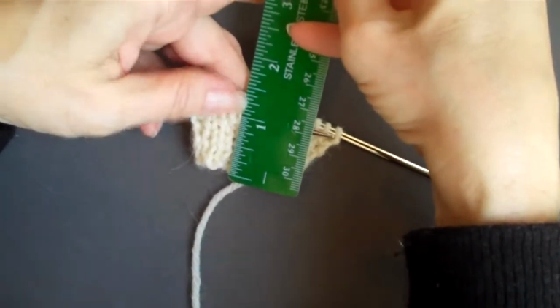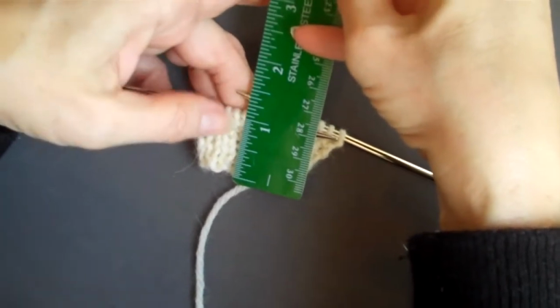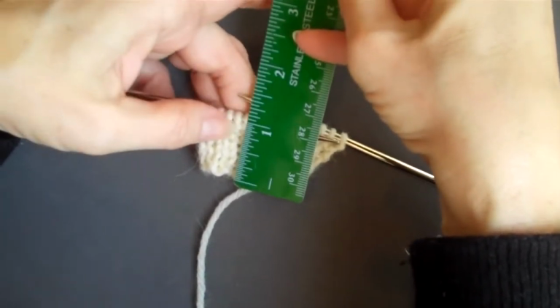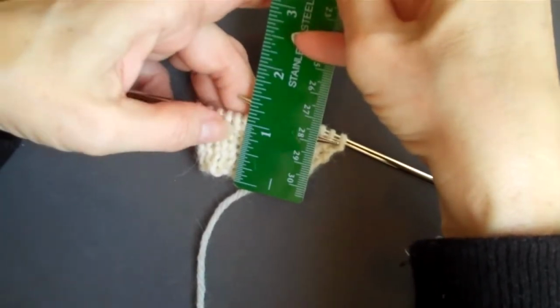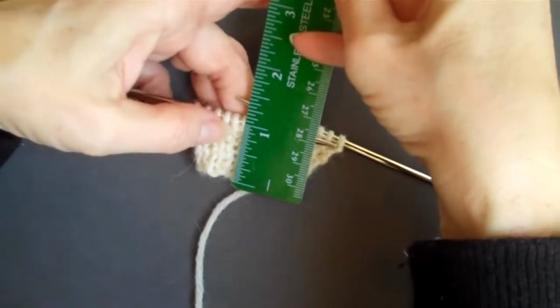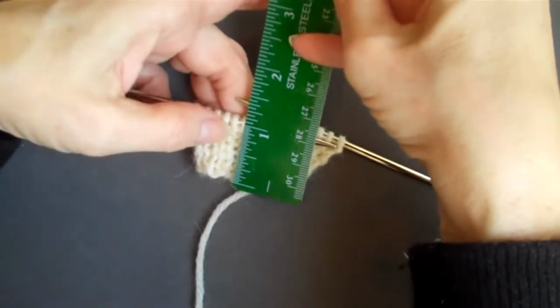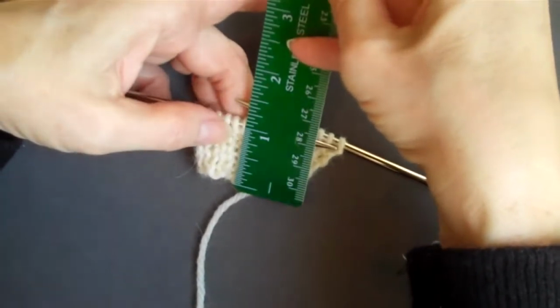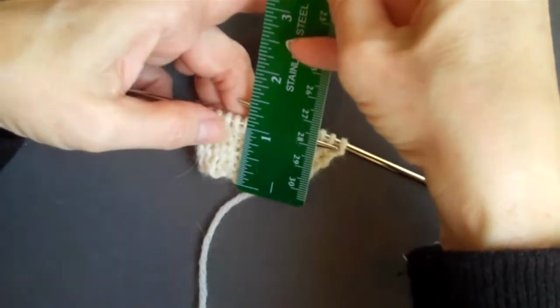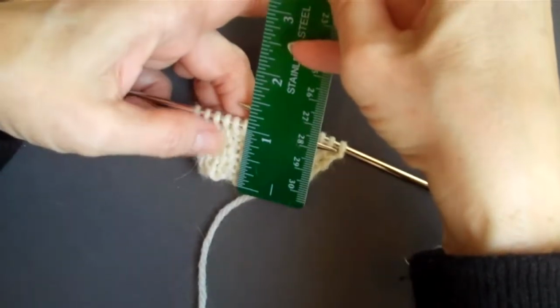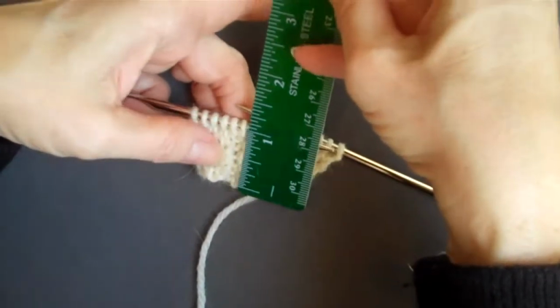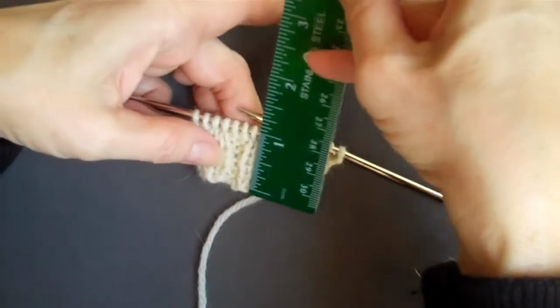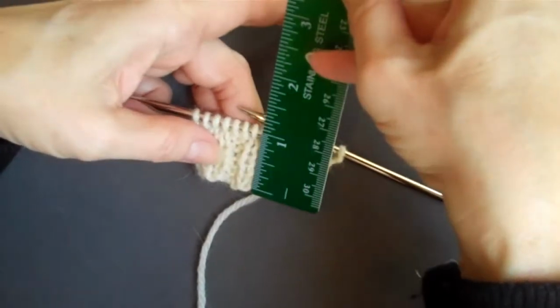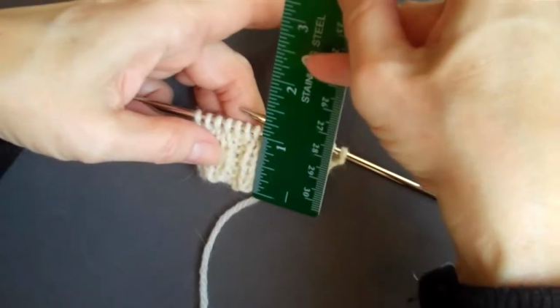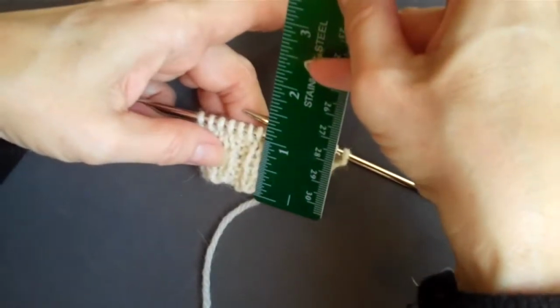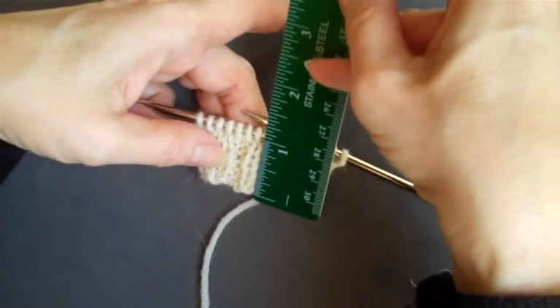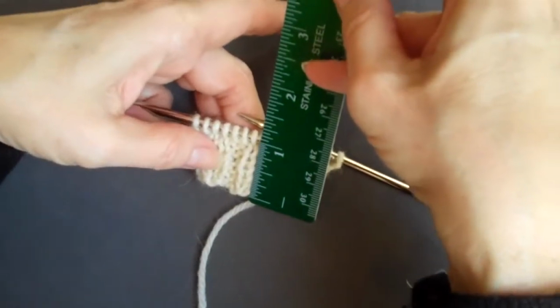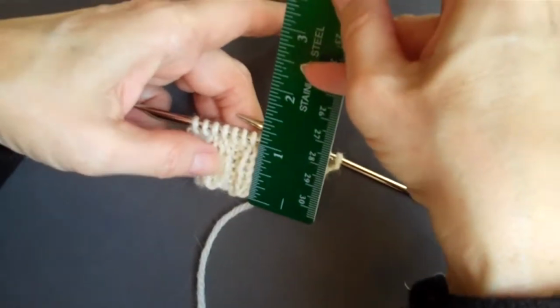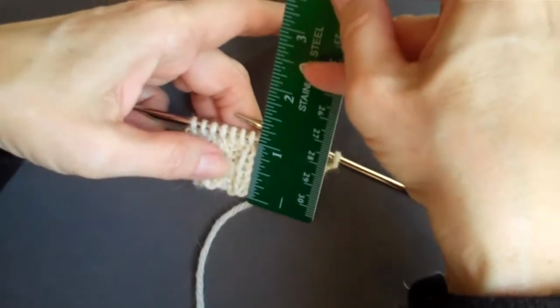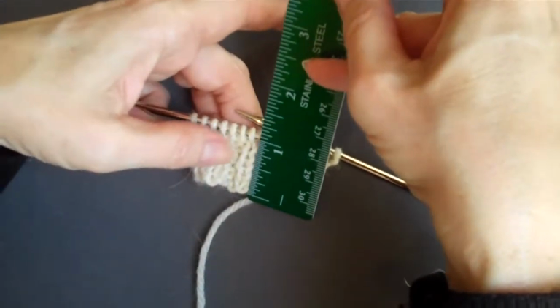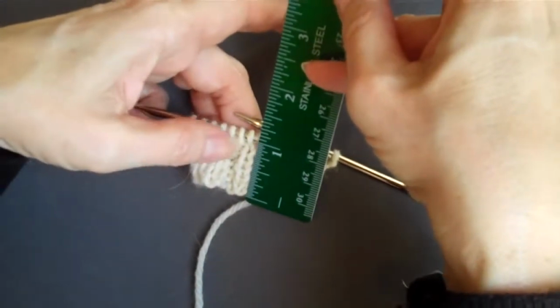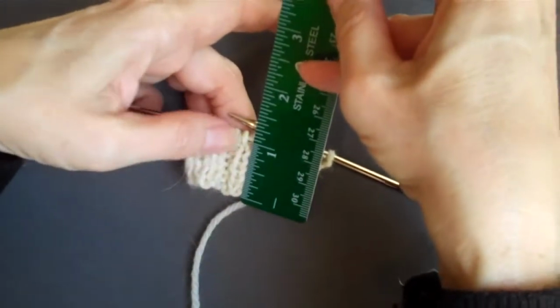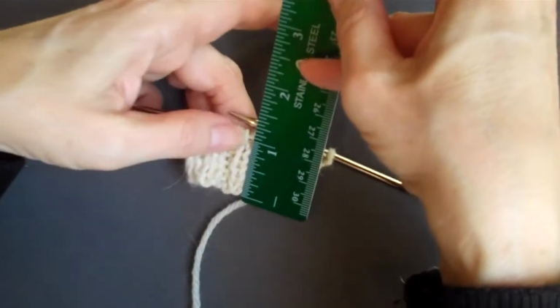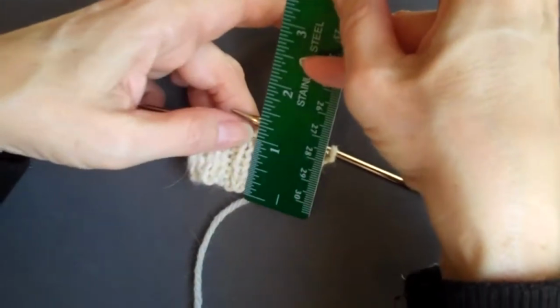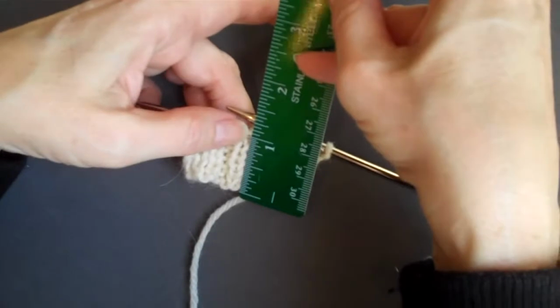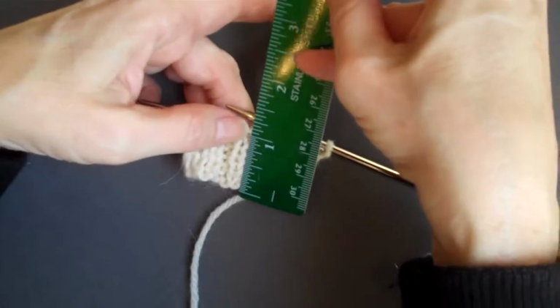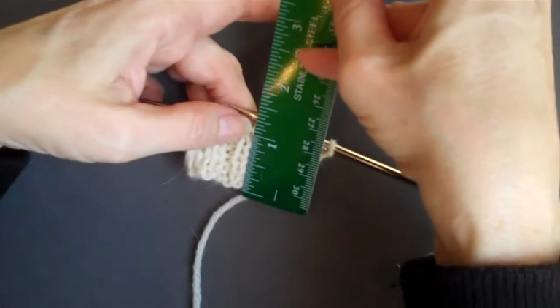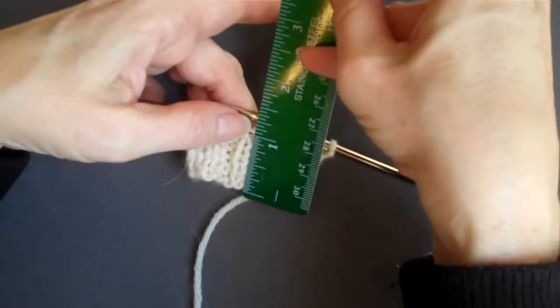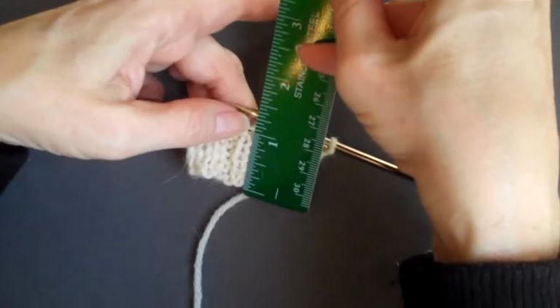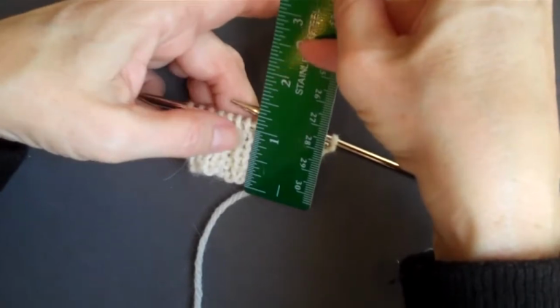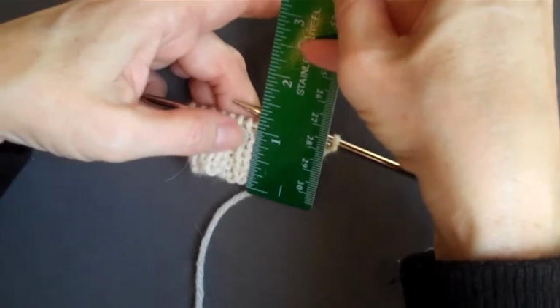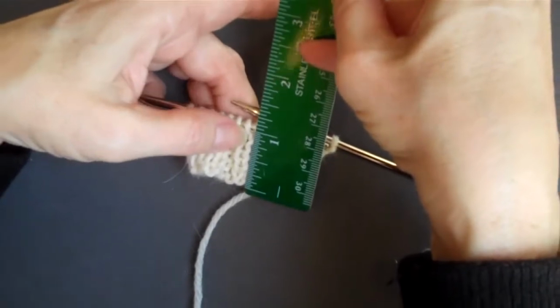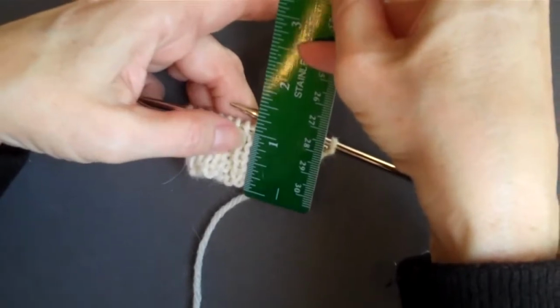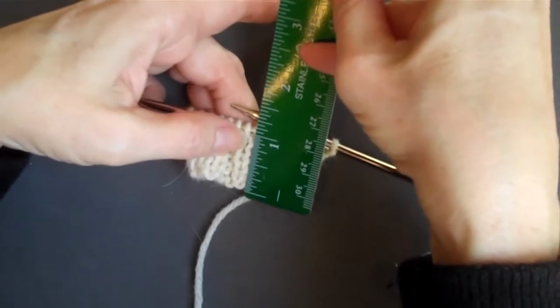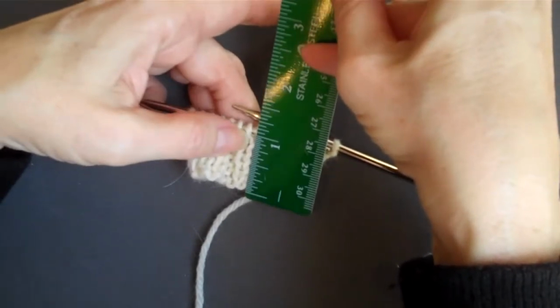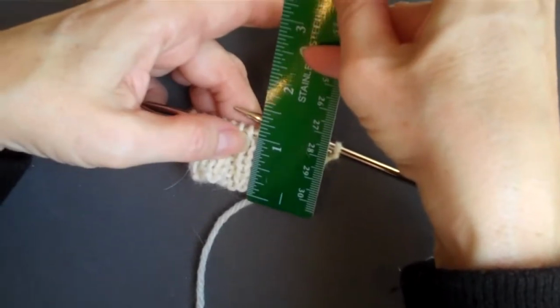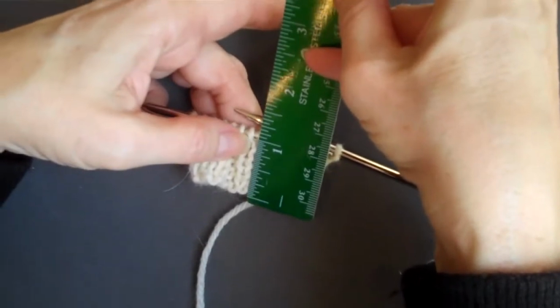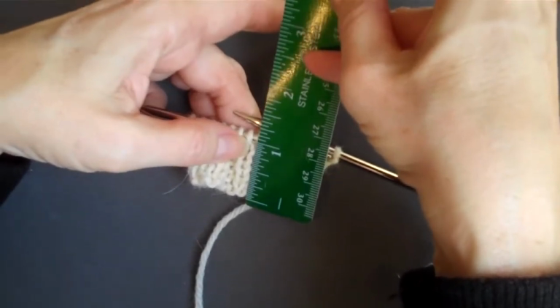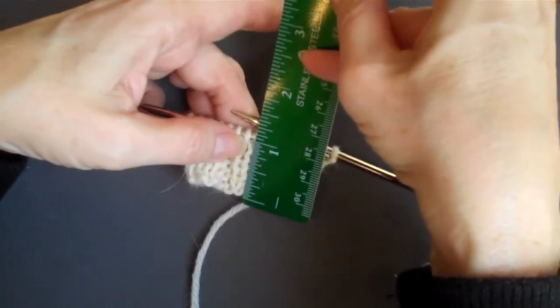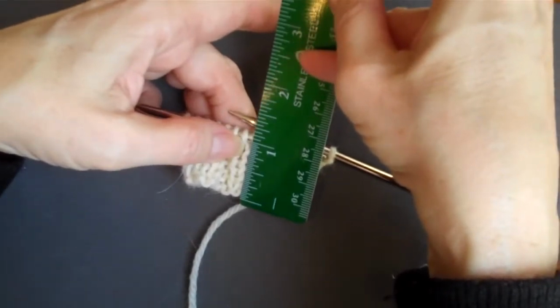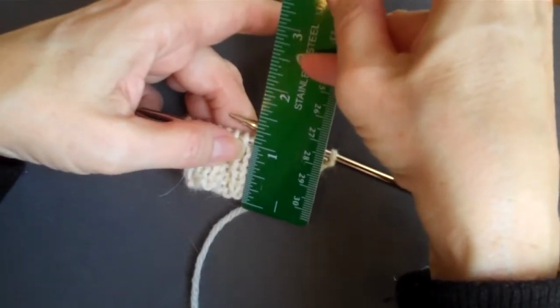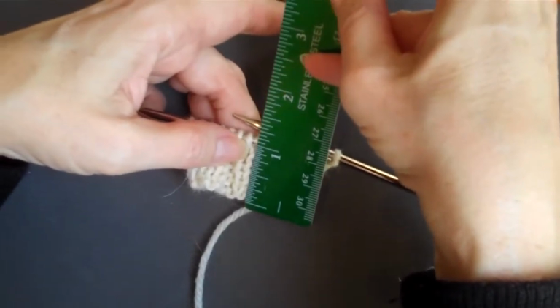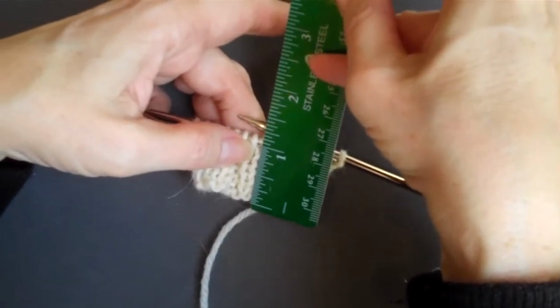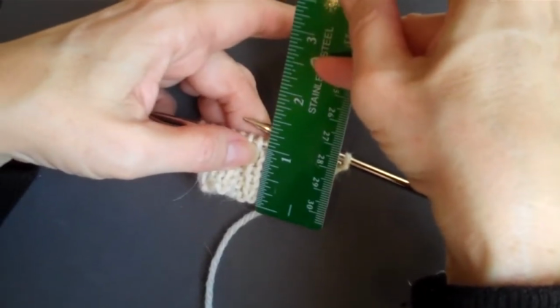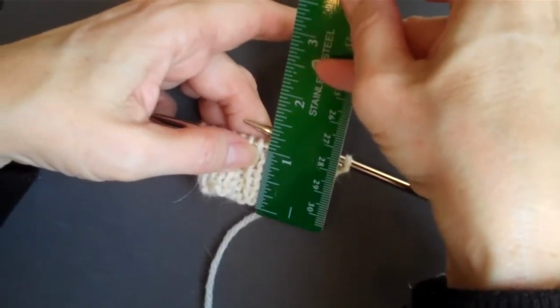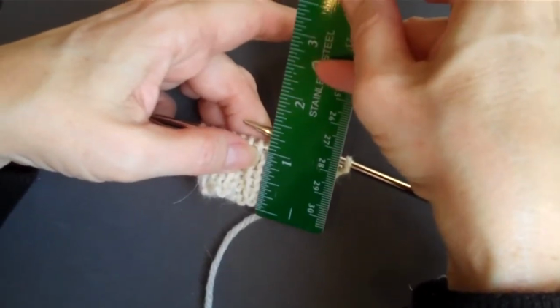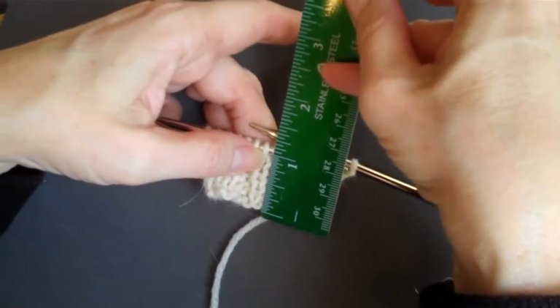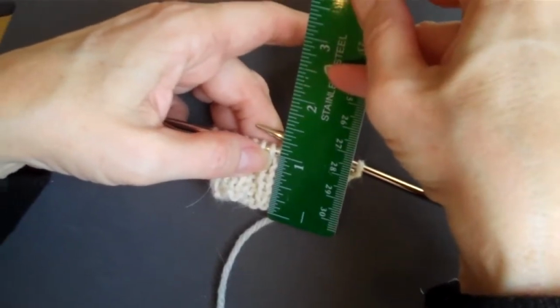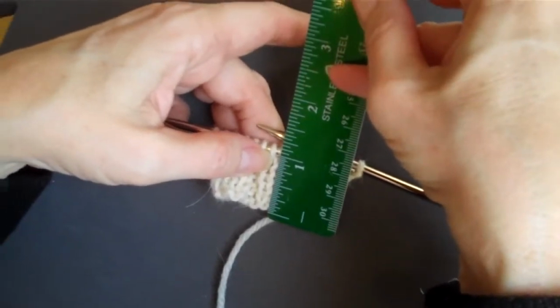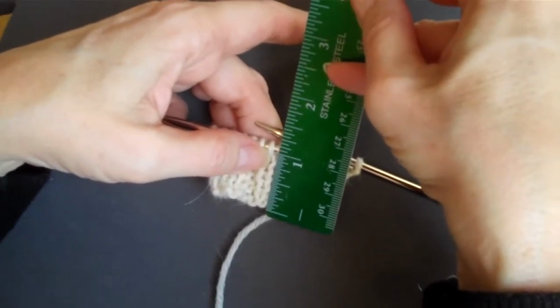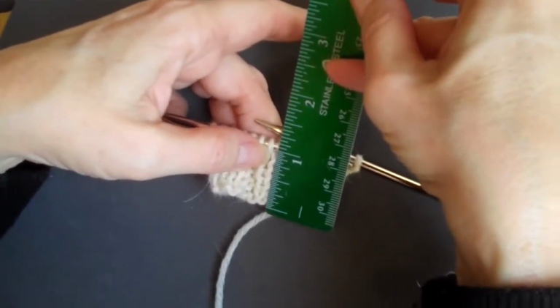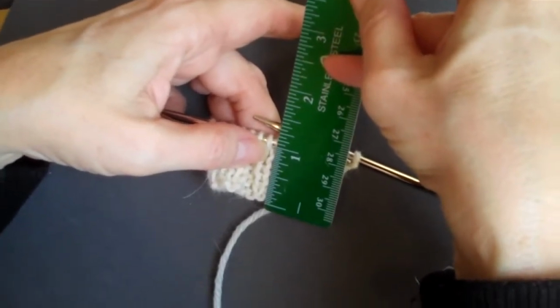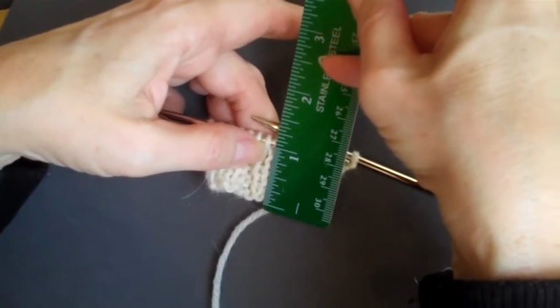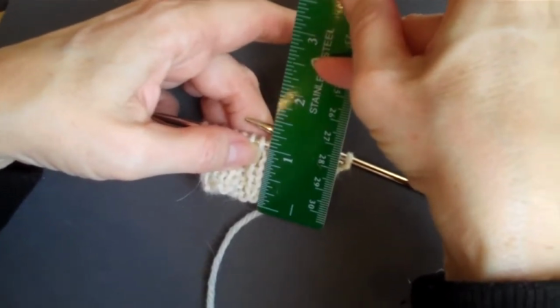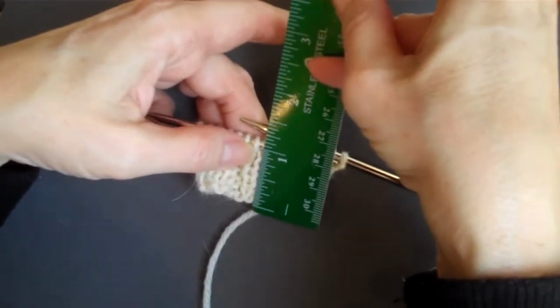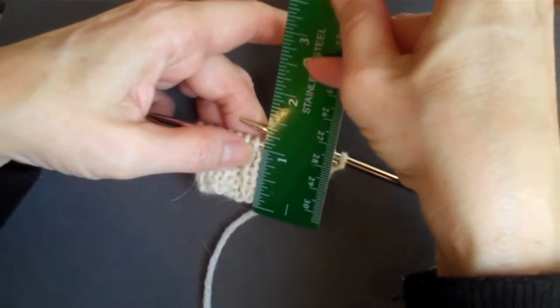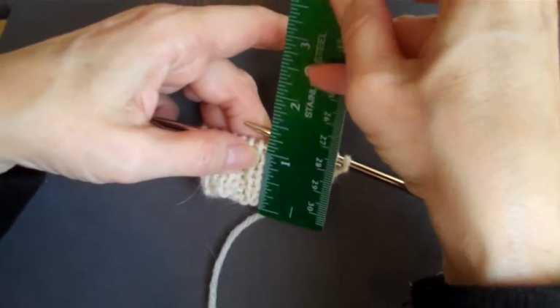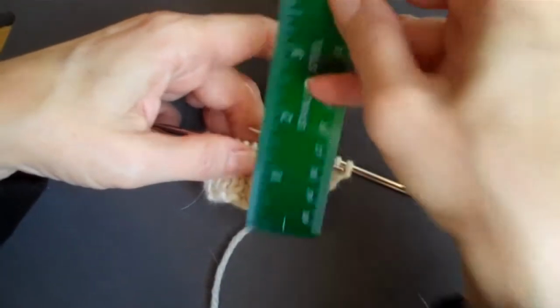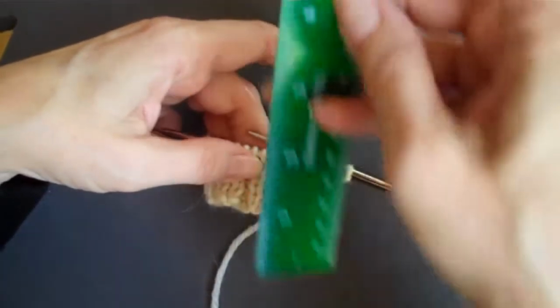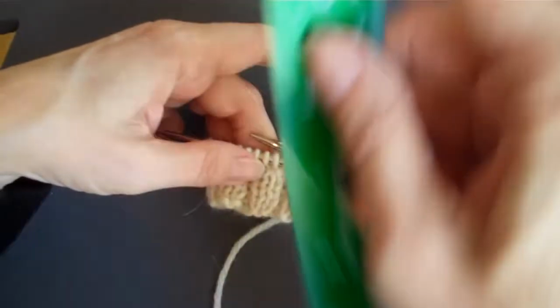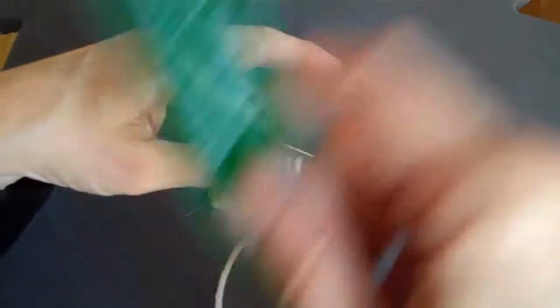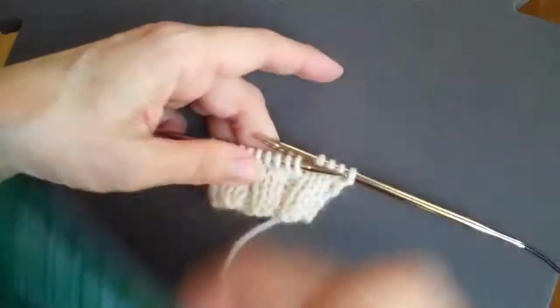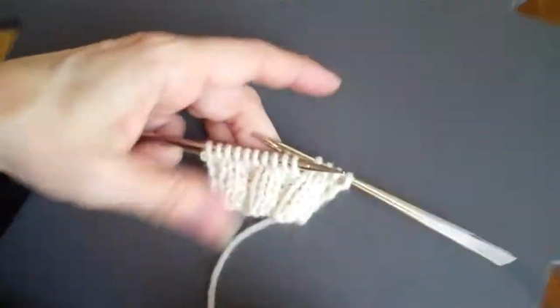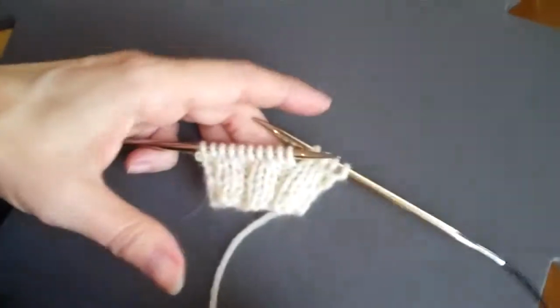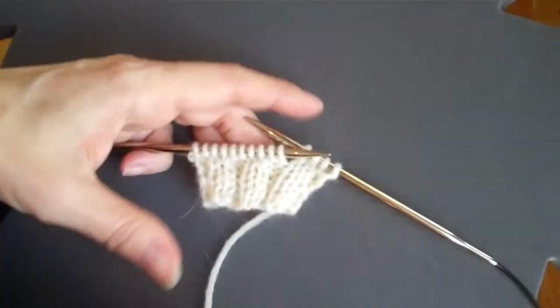I want to measure right from the bottom to right below the knitting needle. And that is a tip for the week.